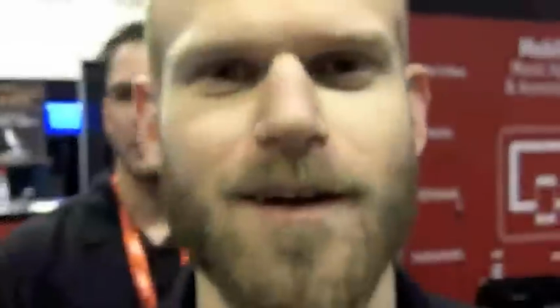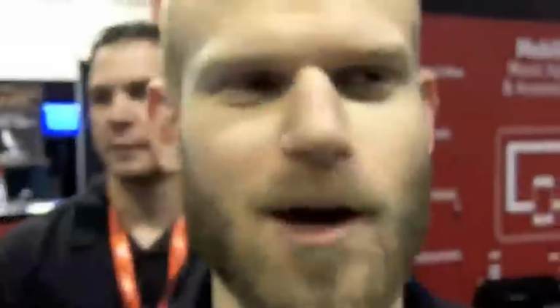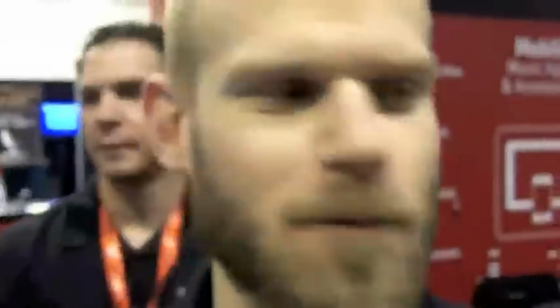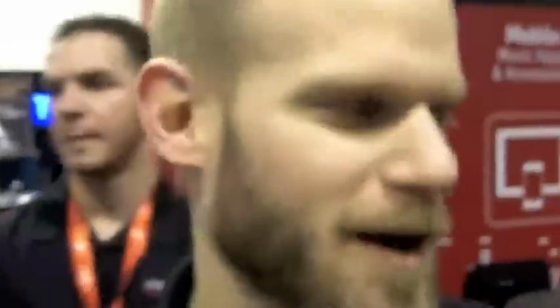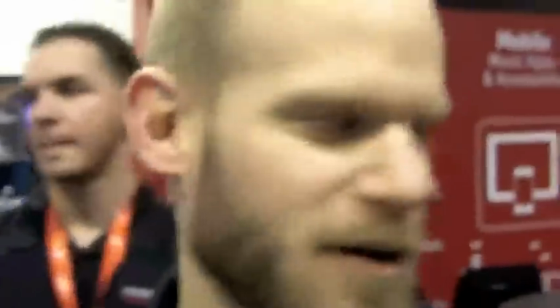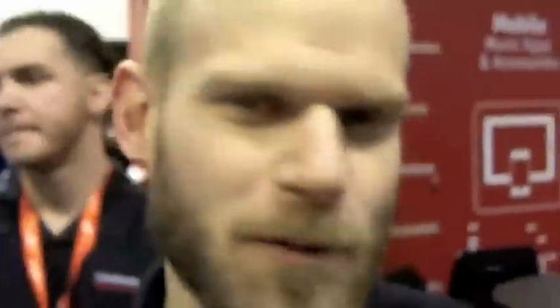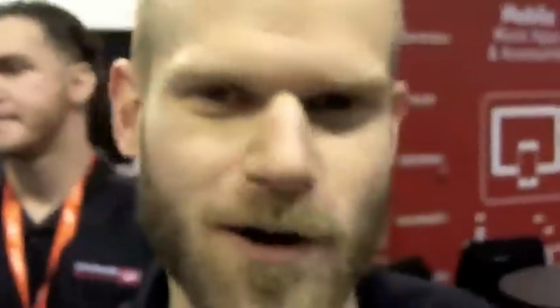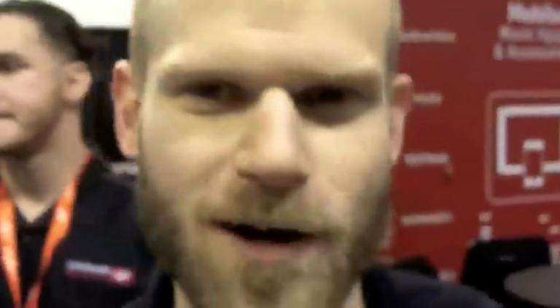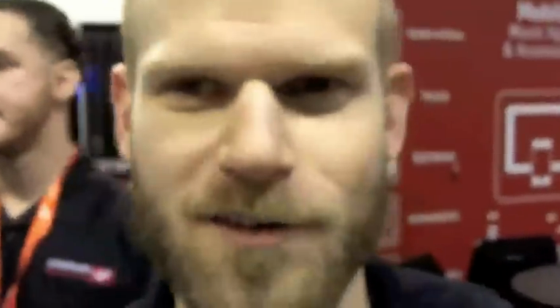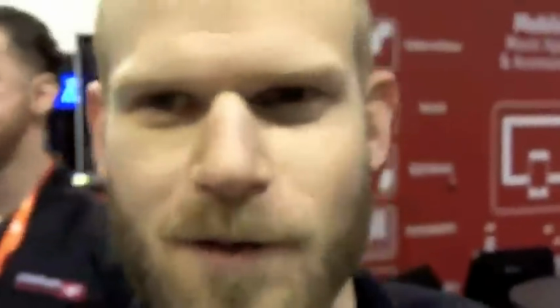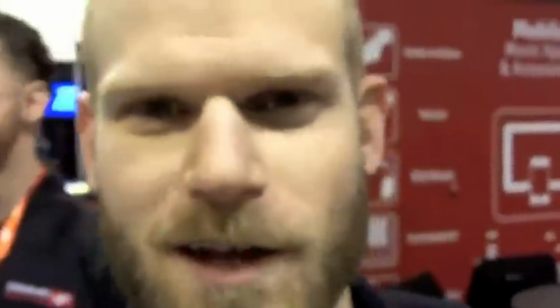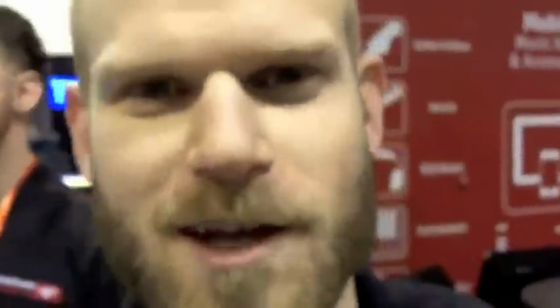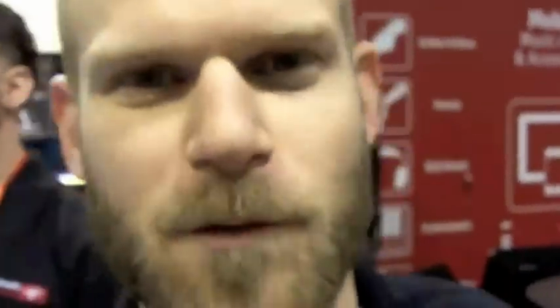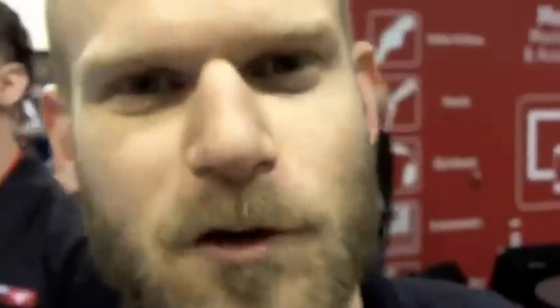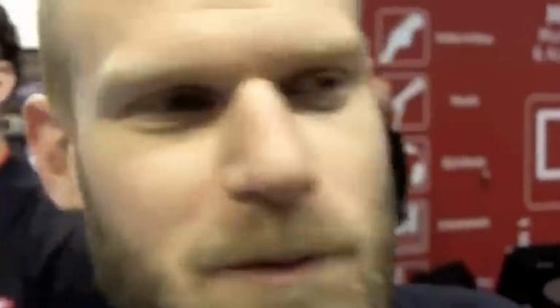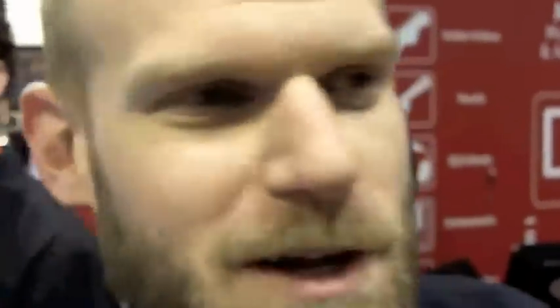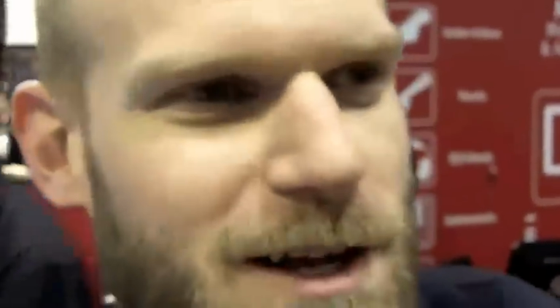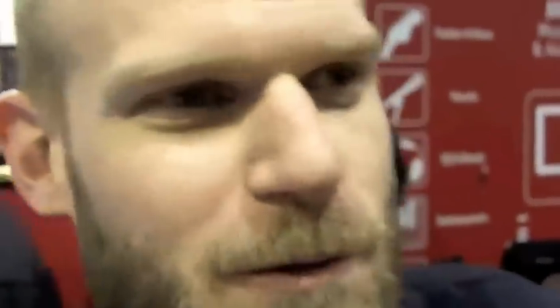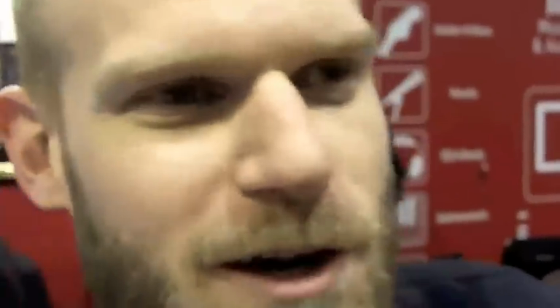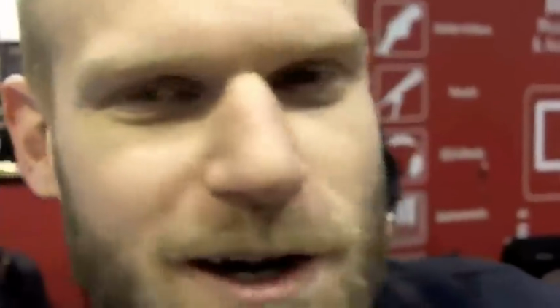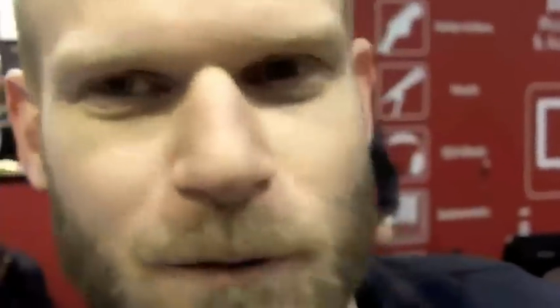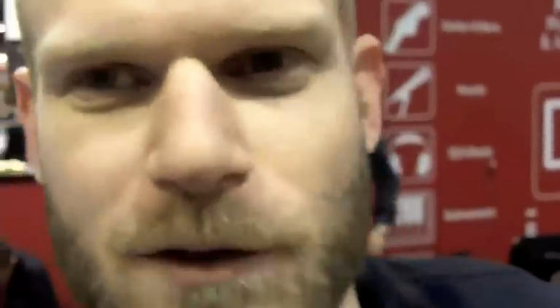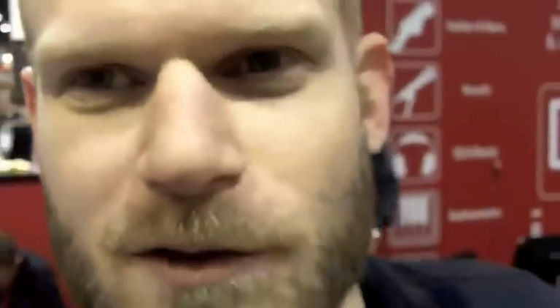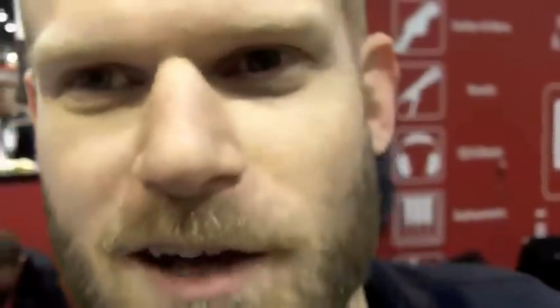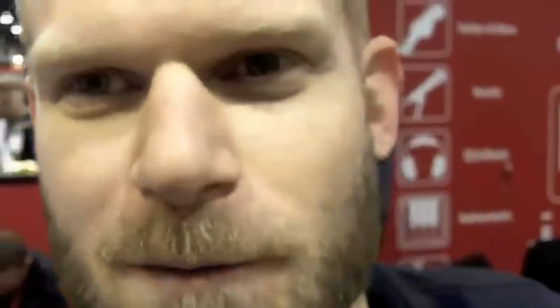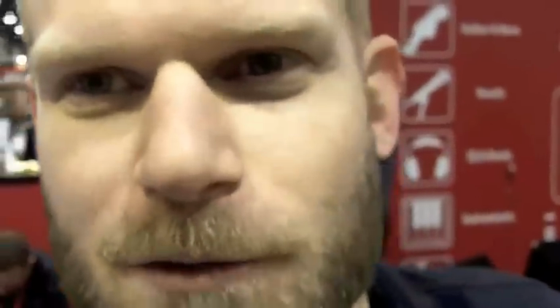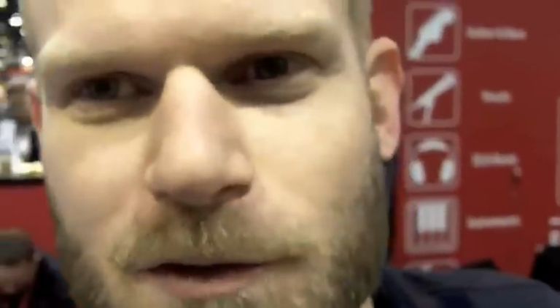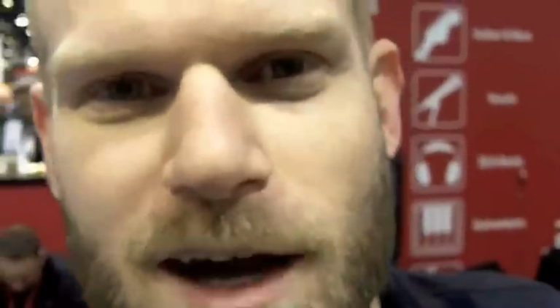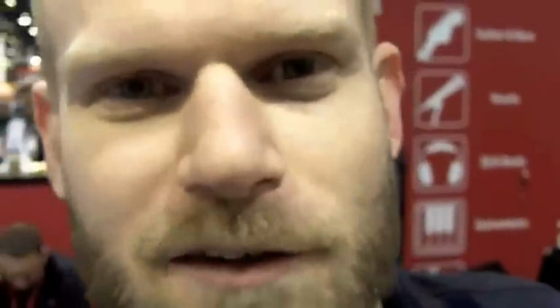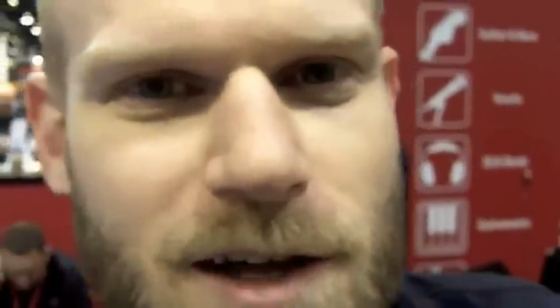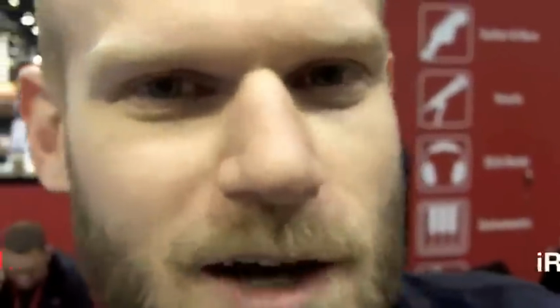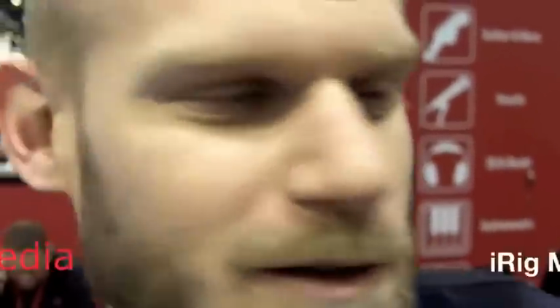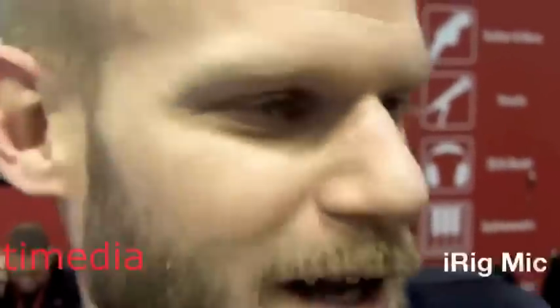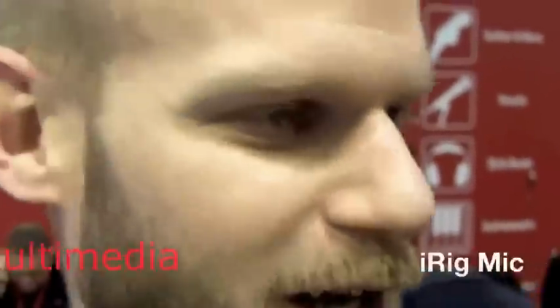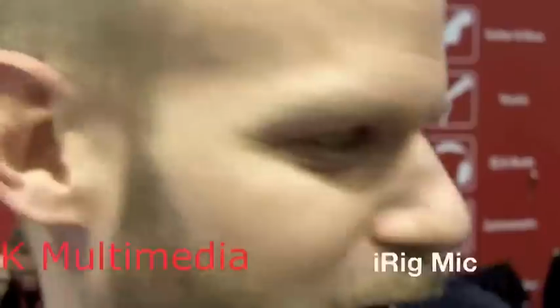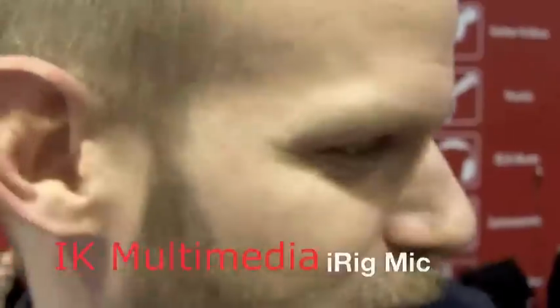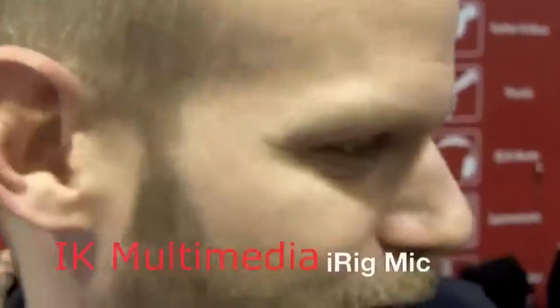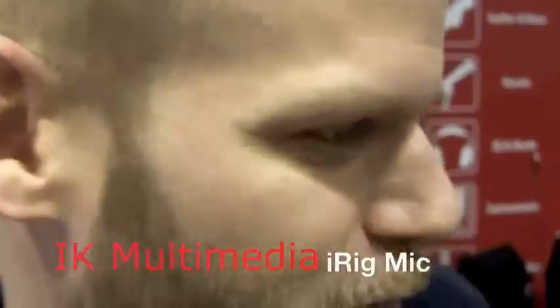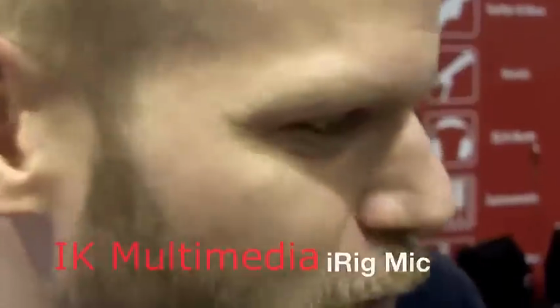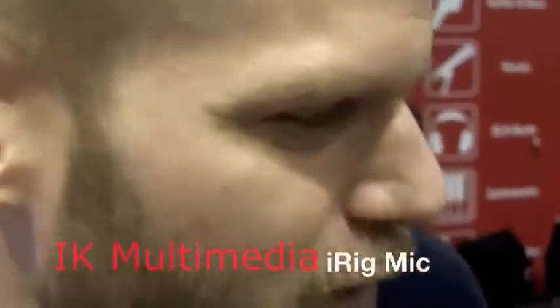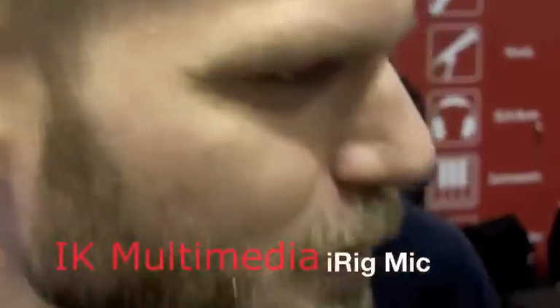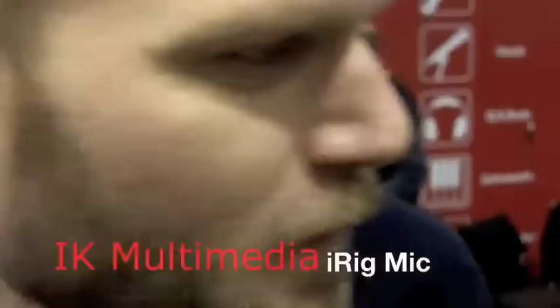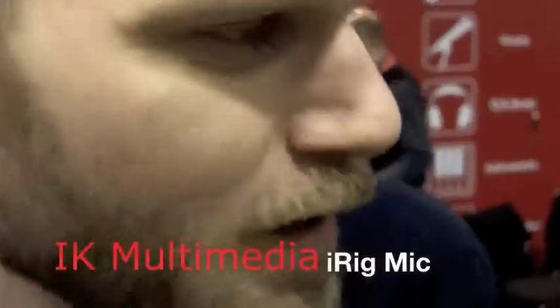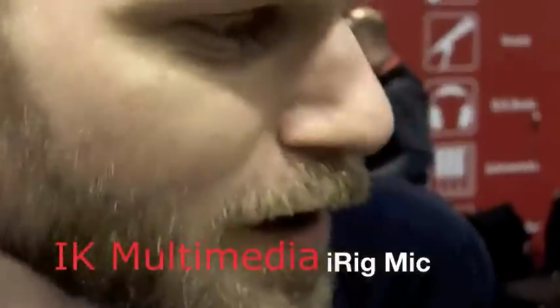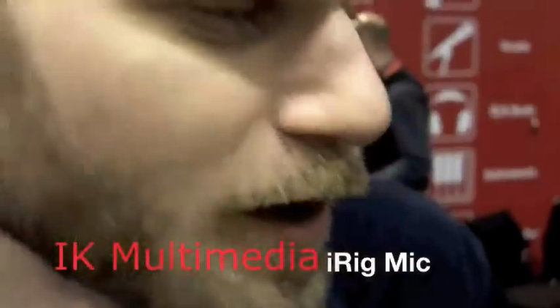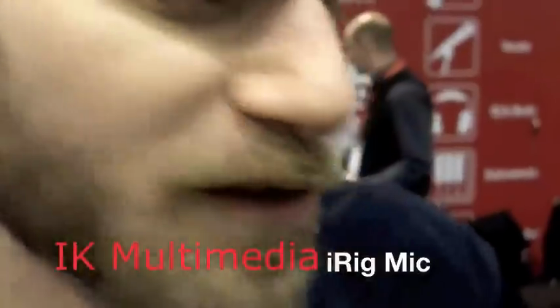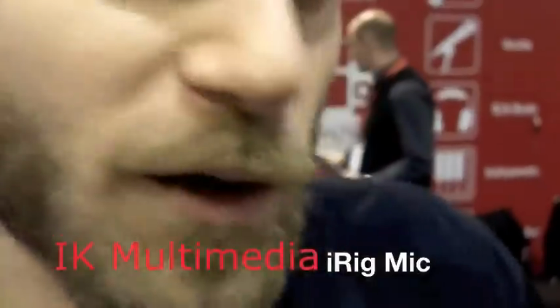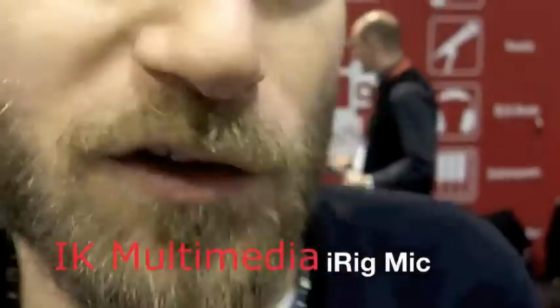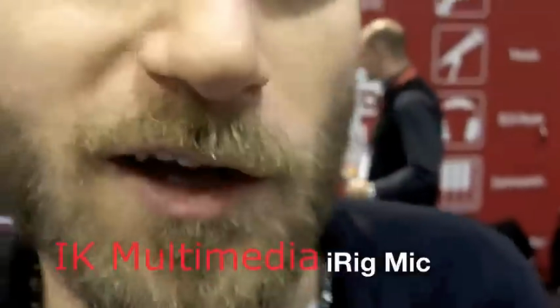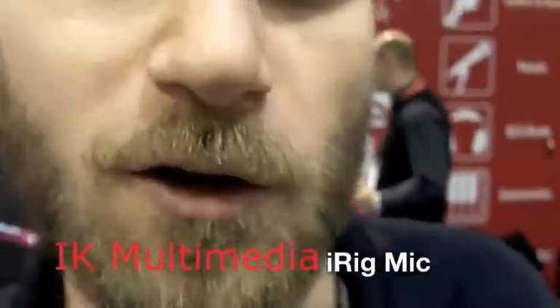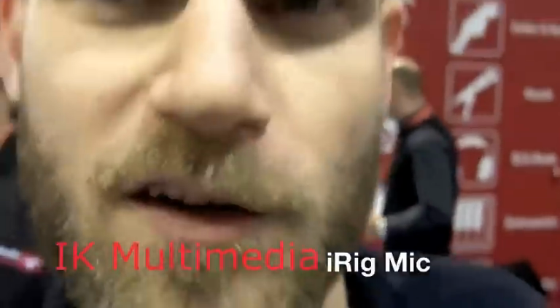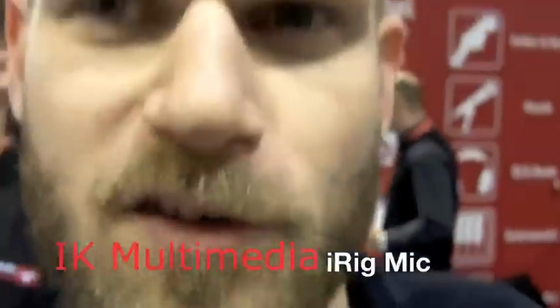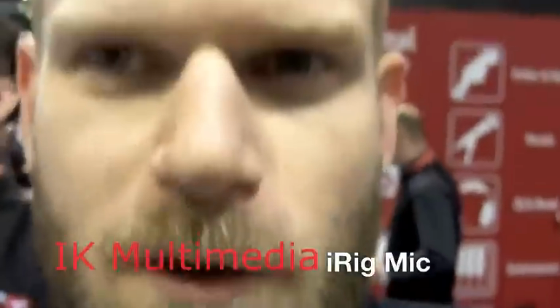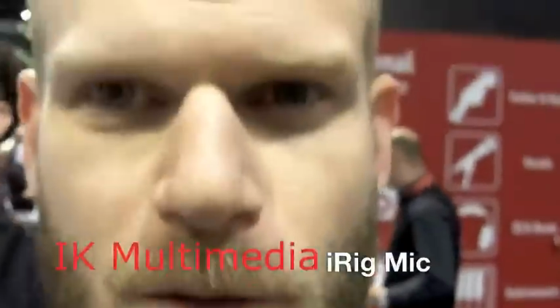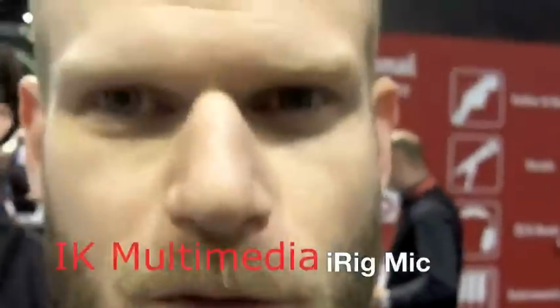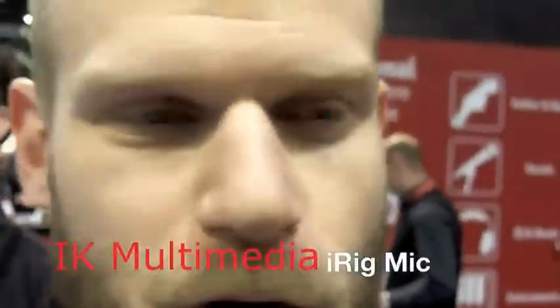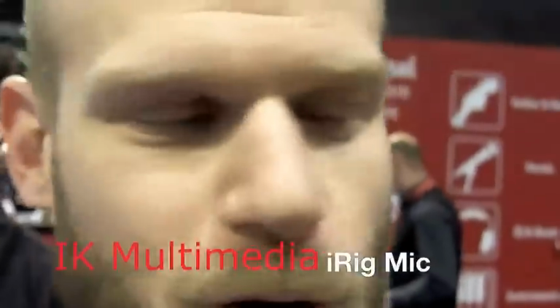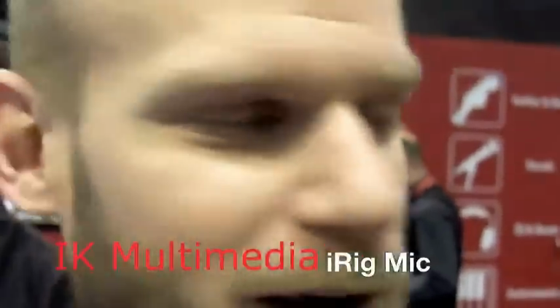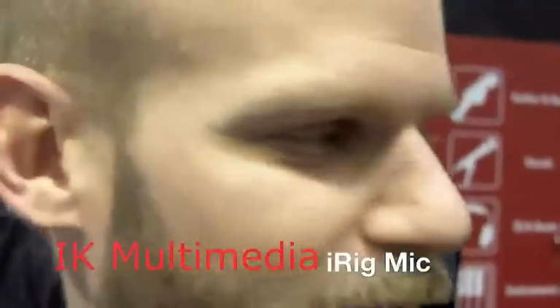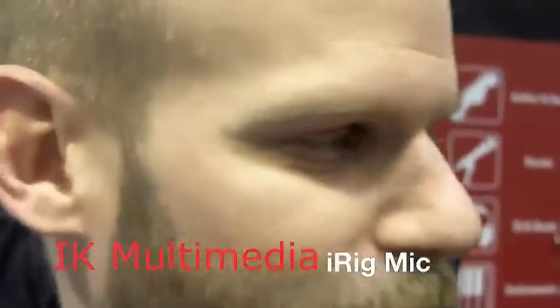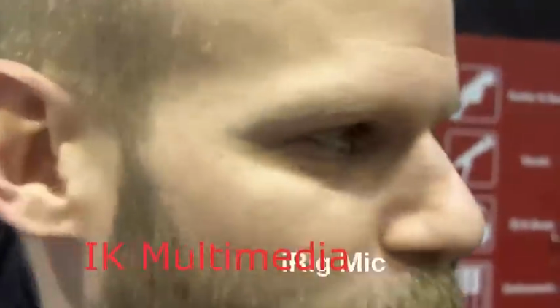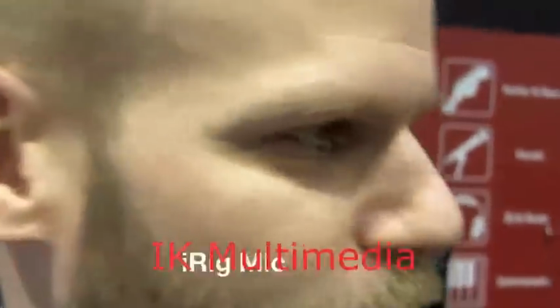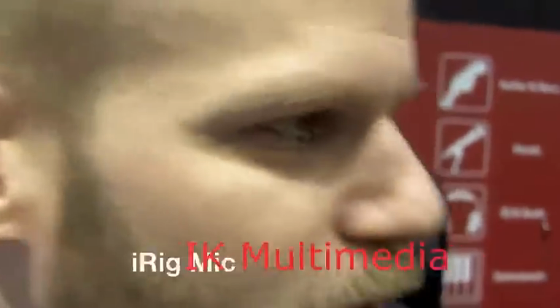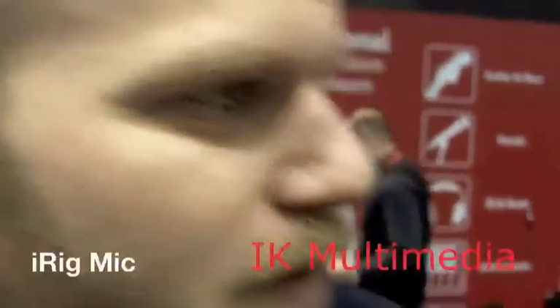Hey everybody, this is Paul Hudson with IK Multimedia. We're here at Winter NAMM 2011 in Anaheim, California. Today we're taking a look at some of the new IK offerings.